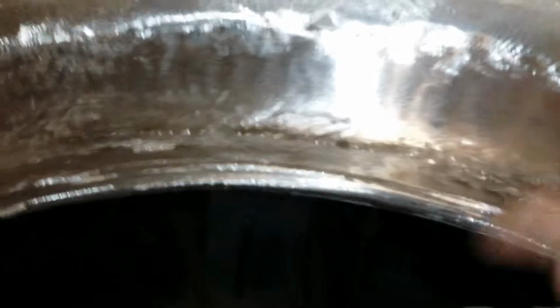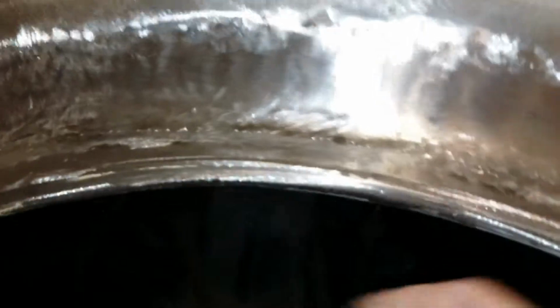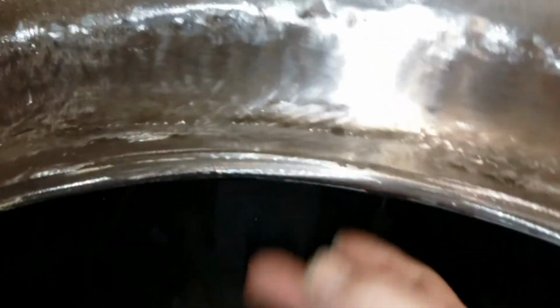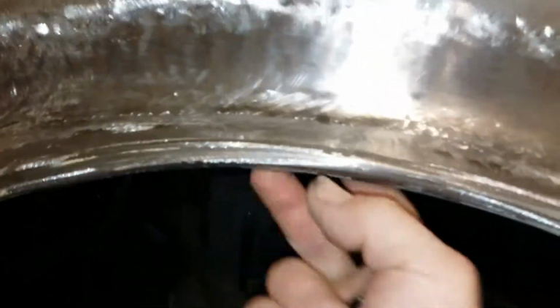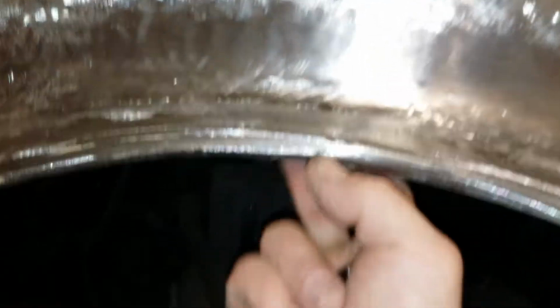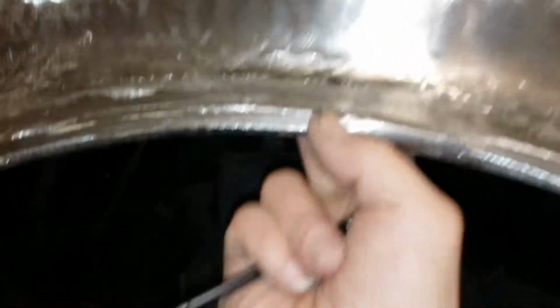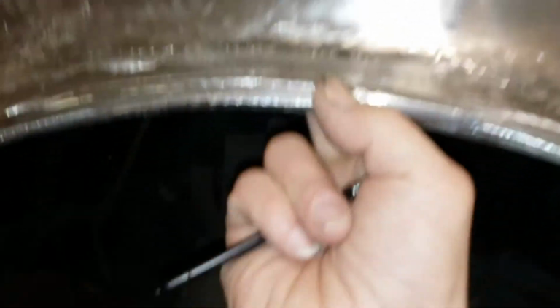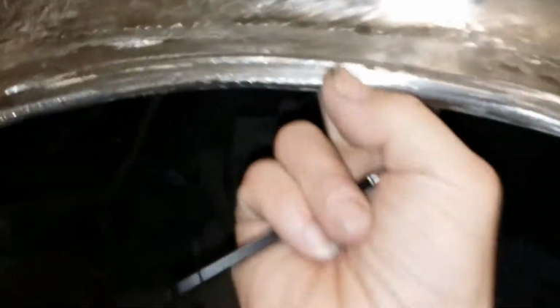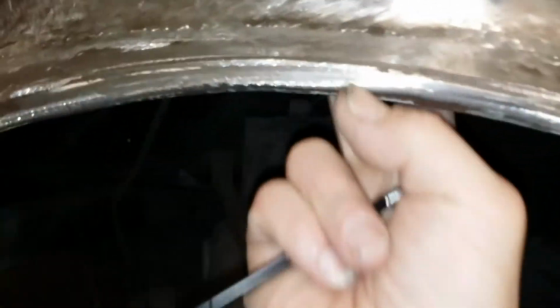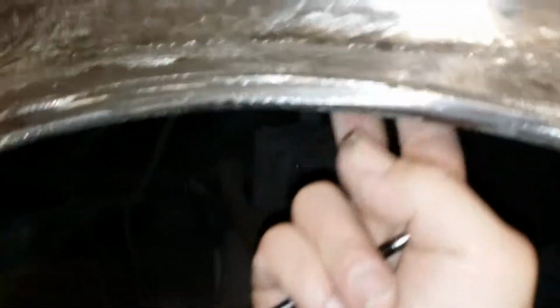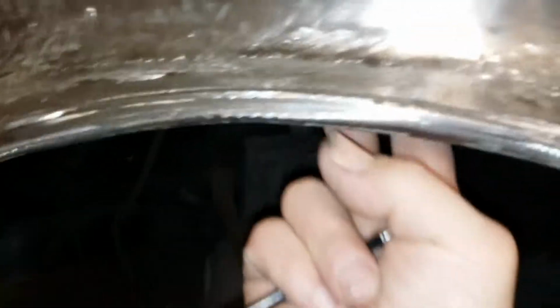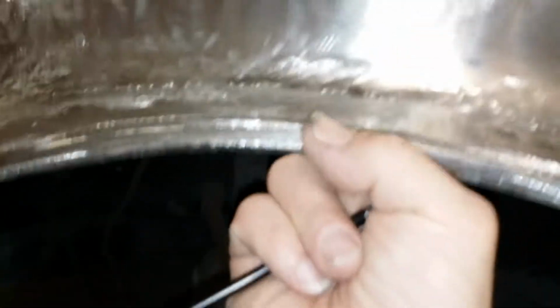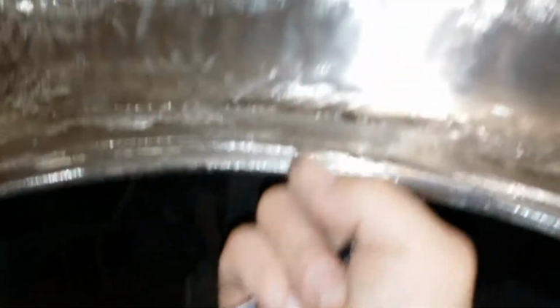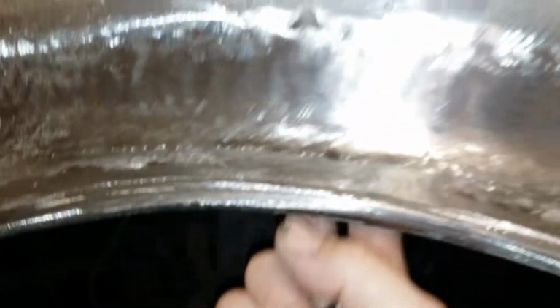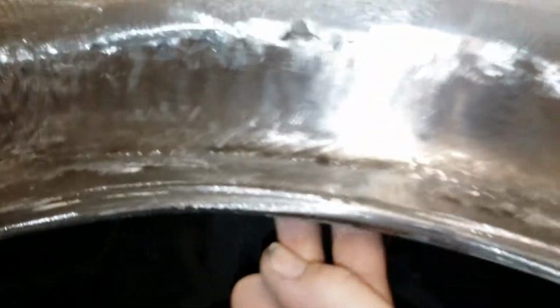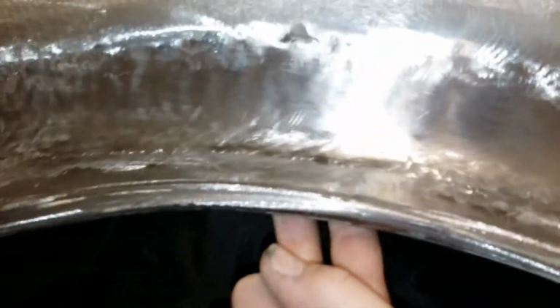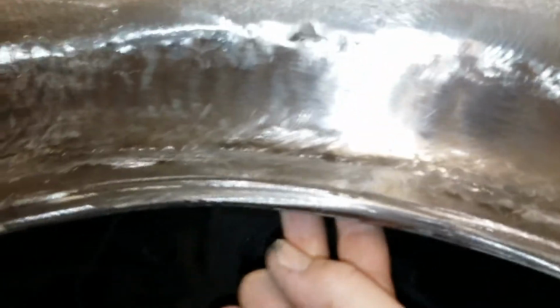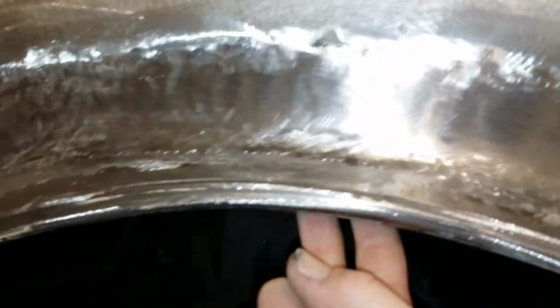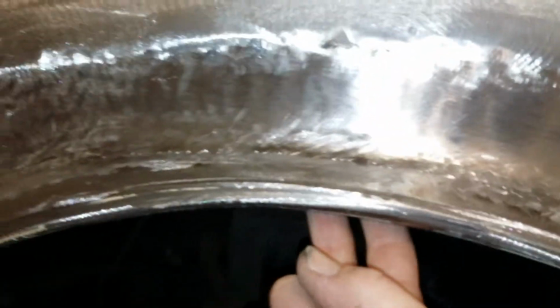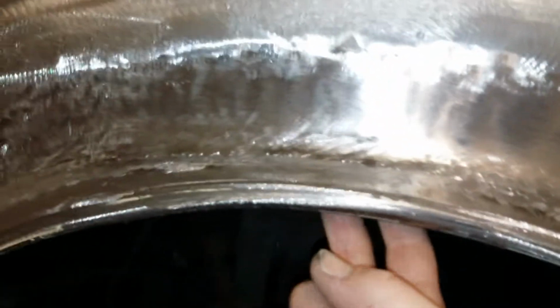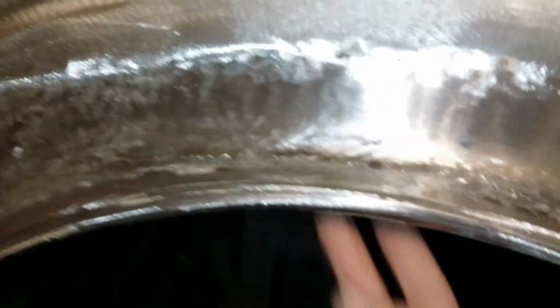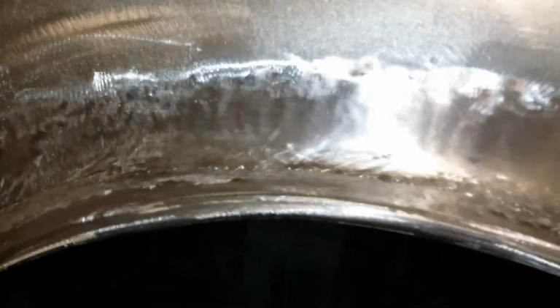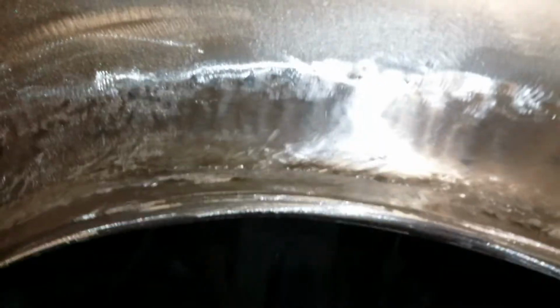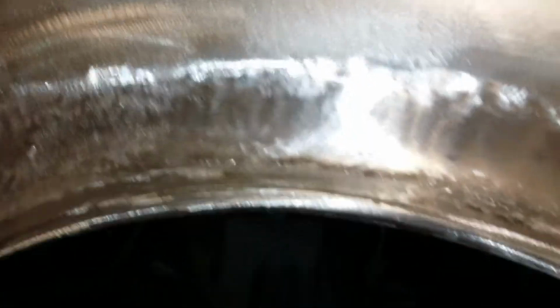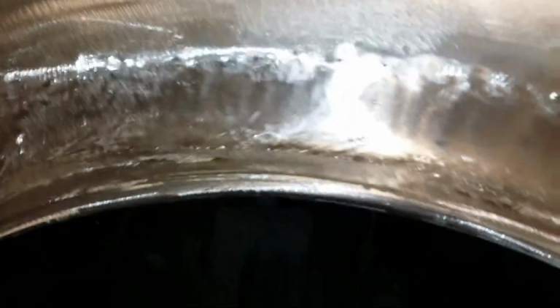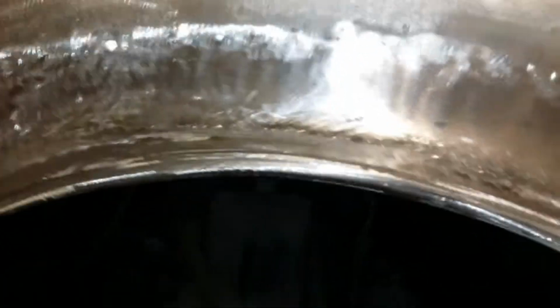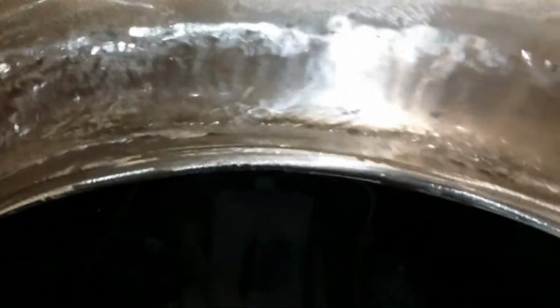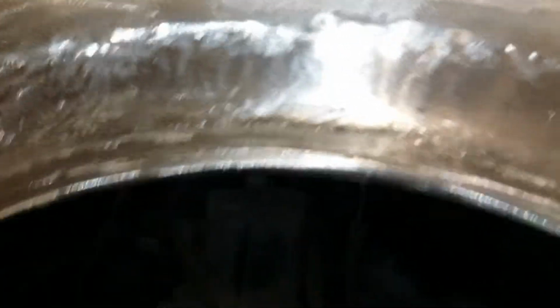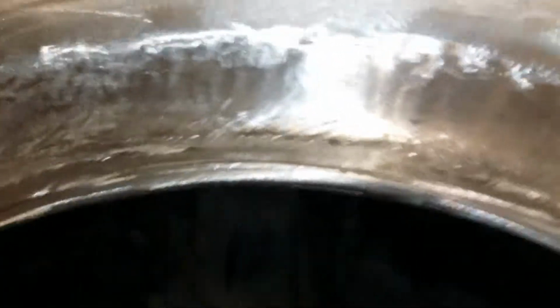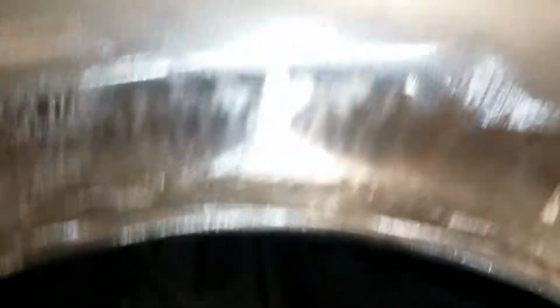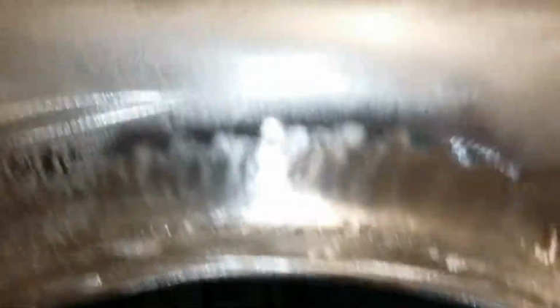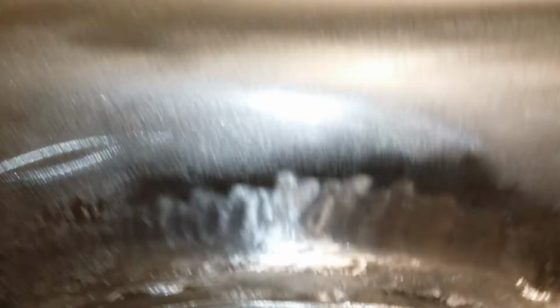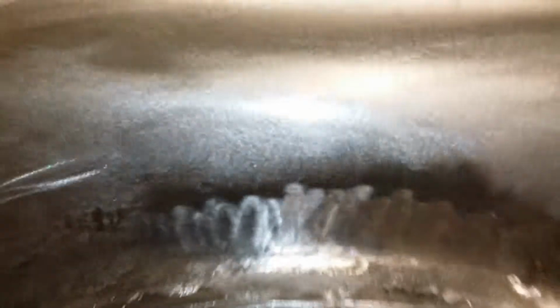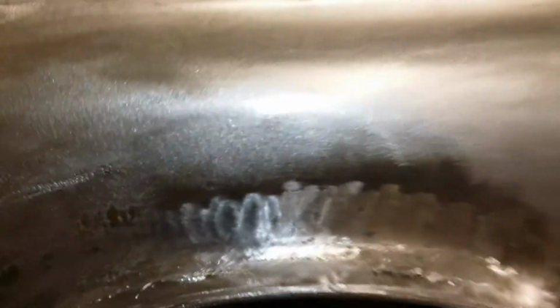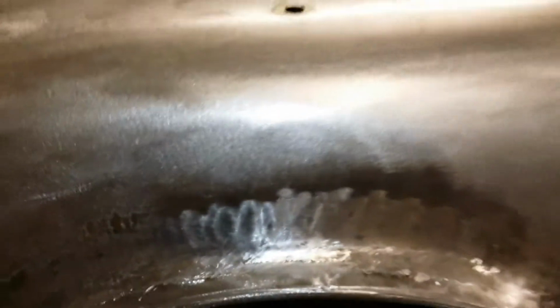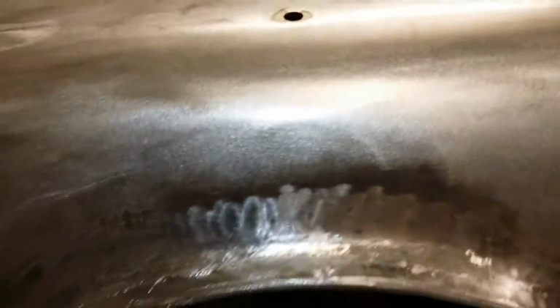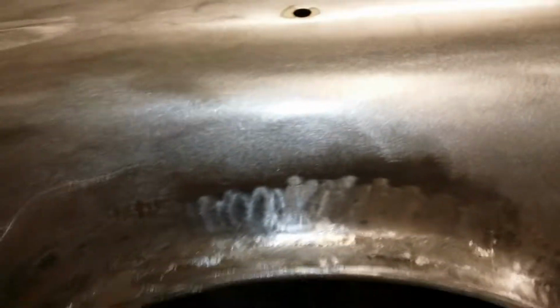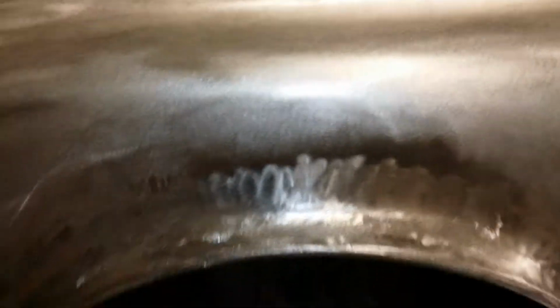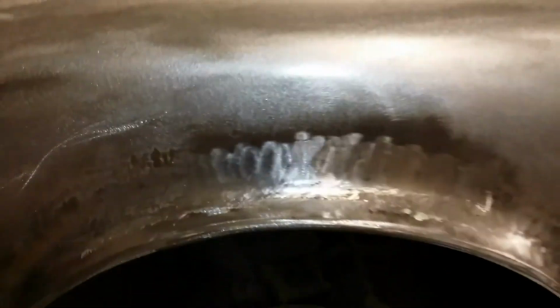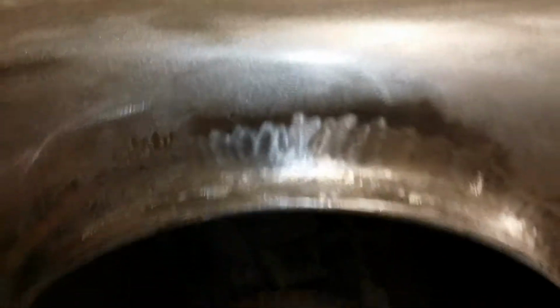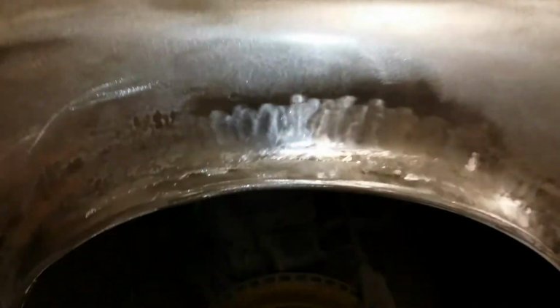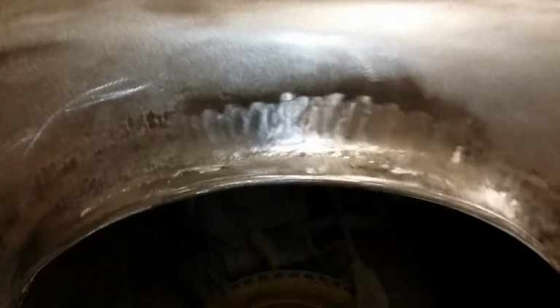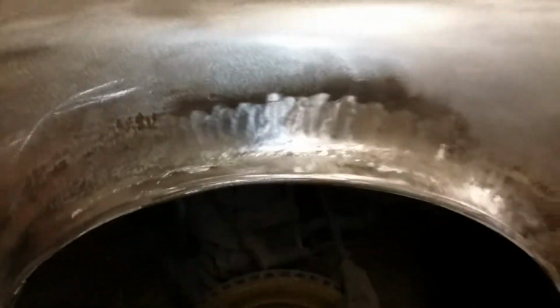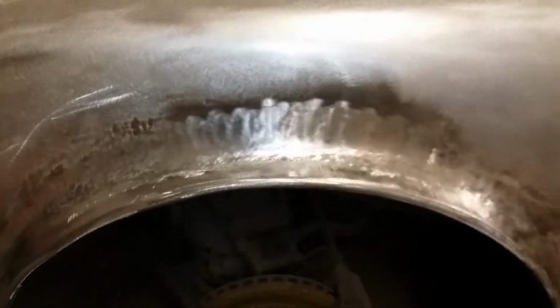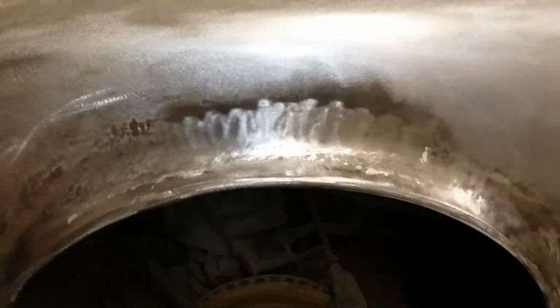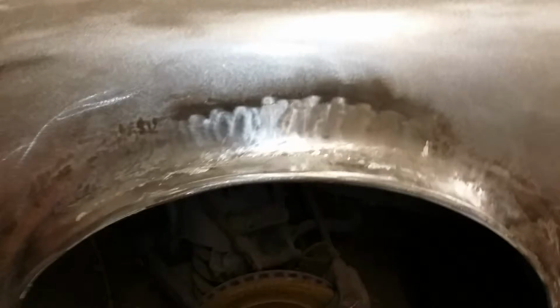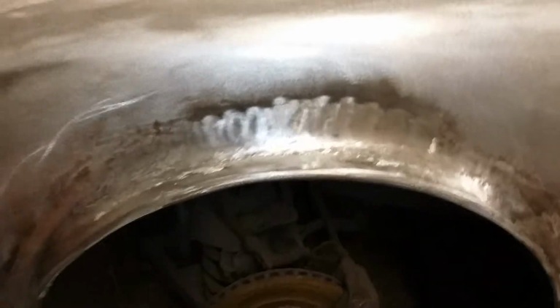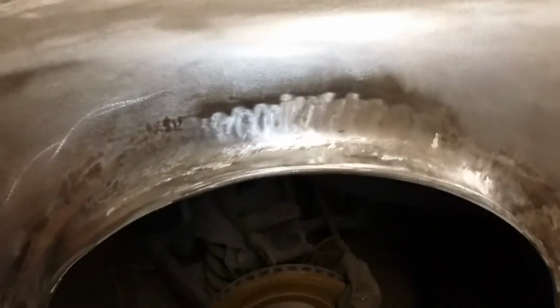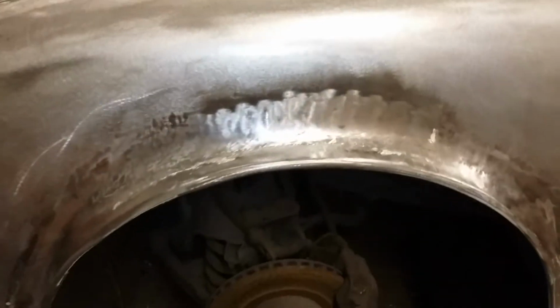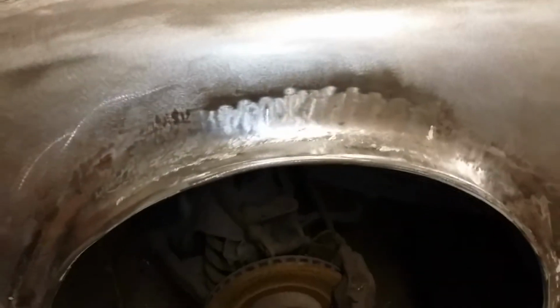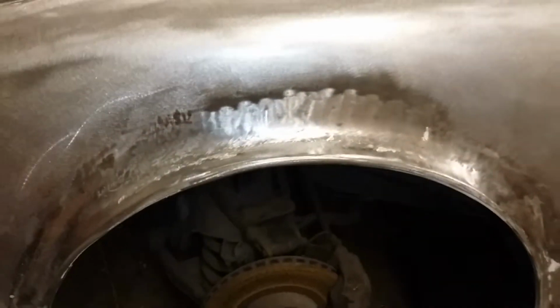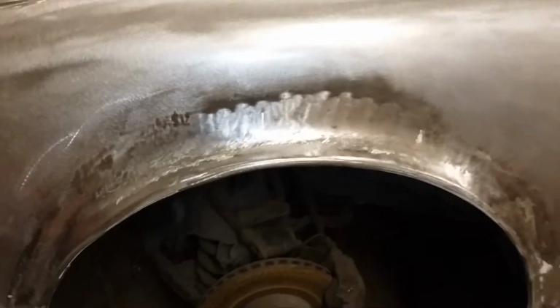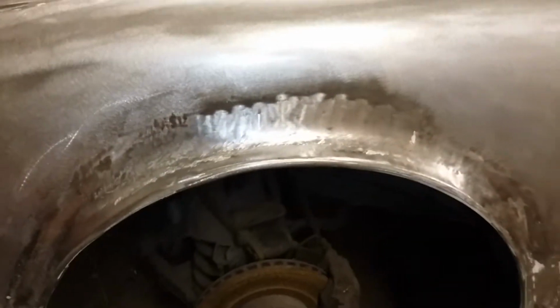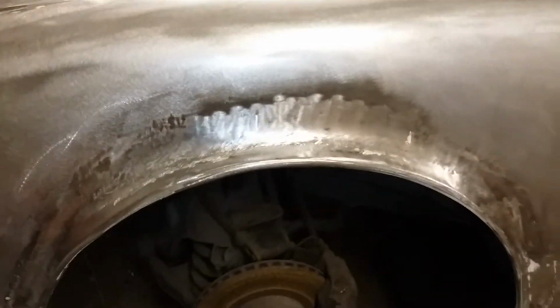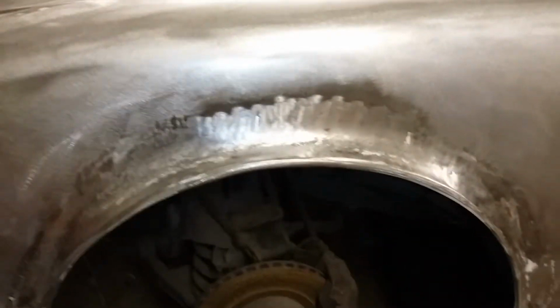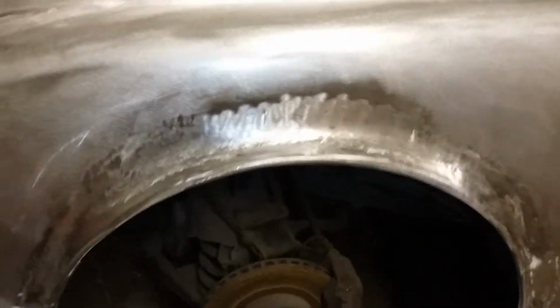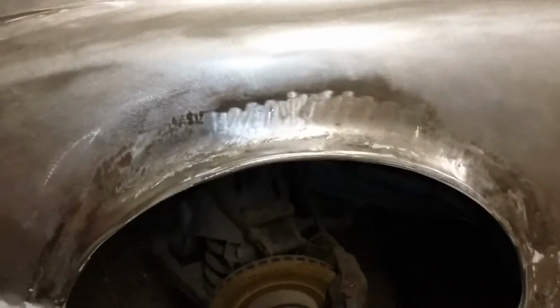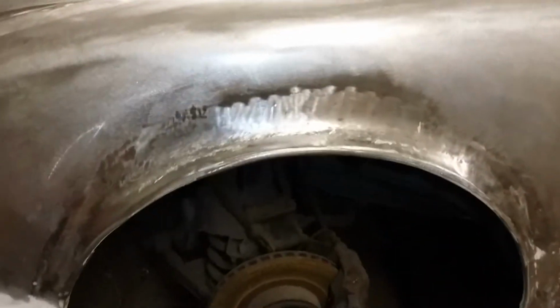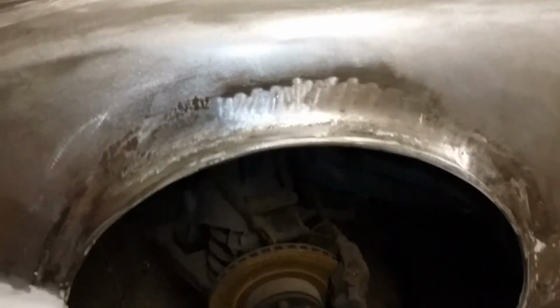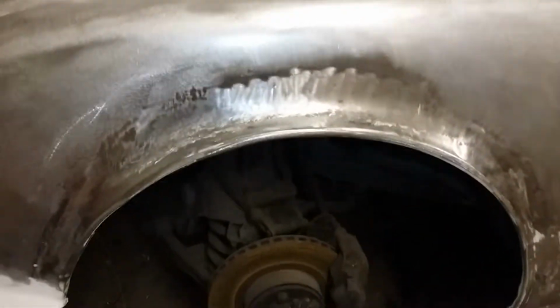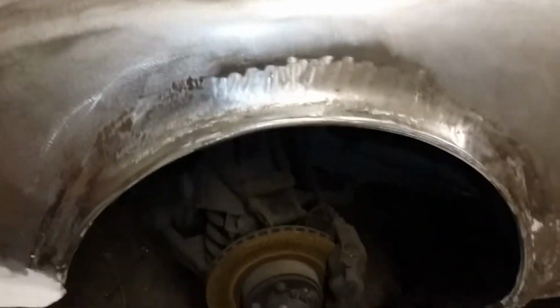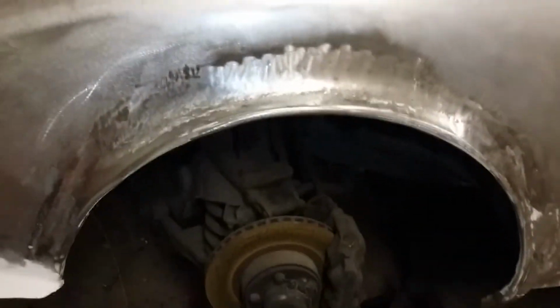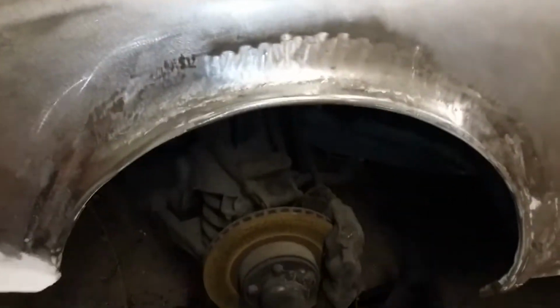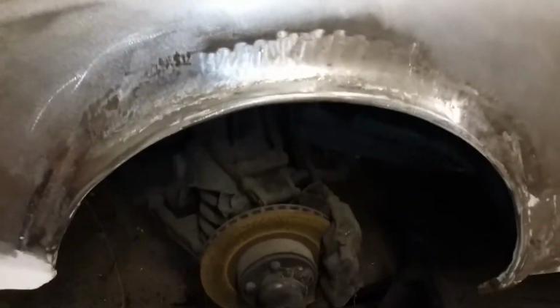So you have to be careful of that. It's best really not to go that wide on the front wheels on a Mark II Jag — 6 inches is about the limit.